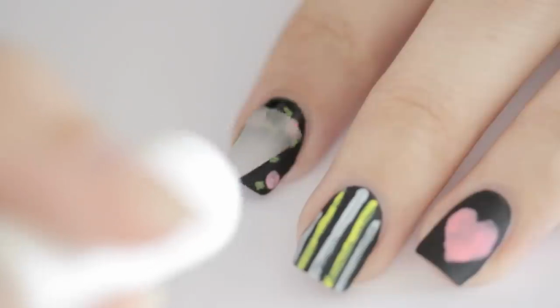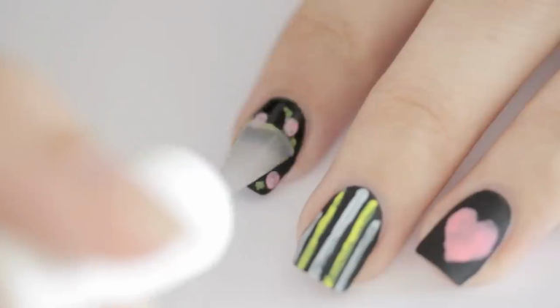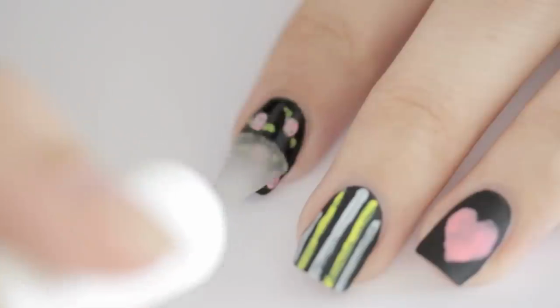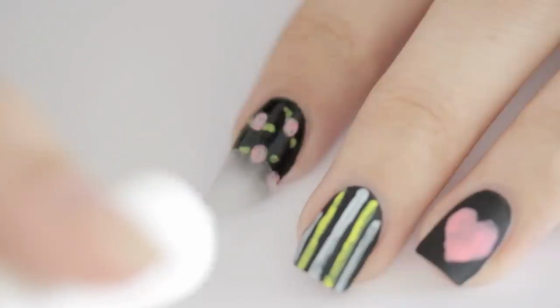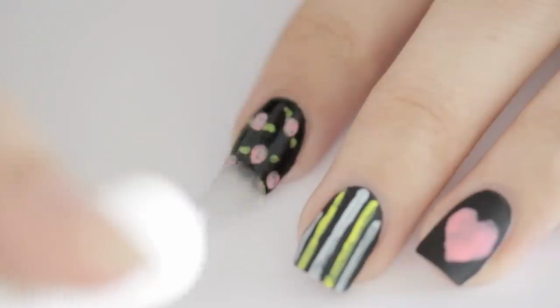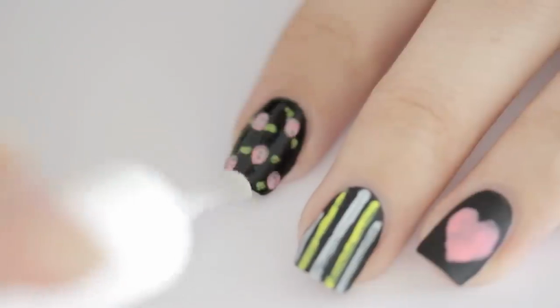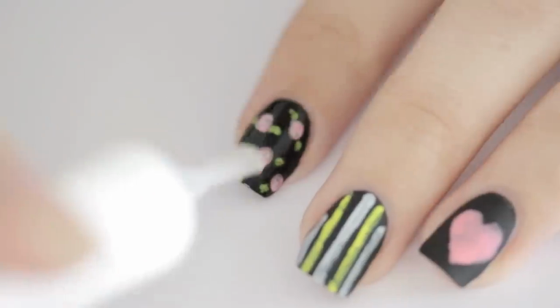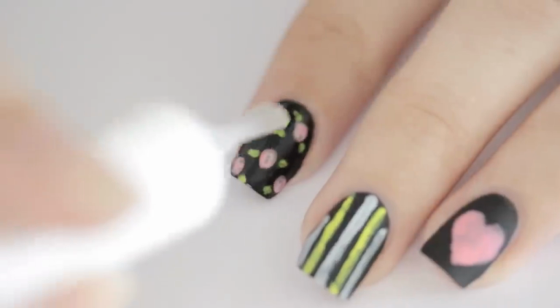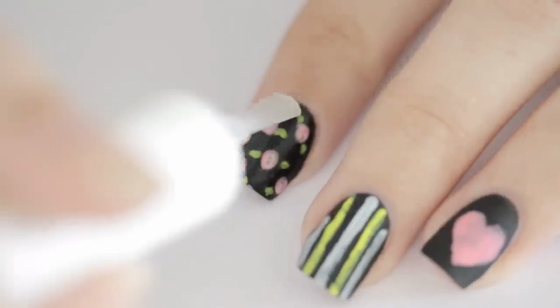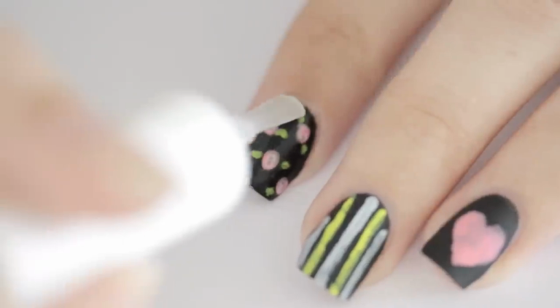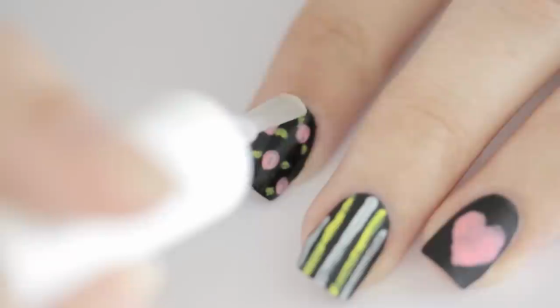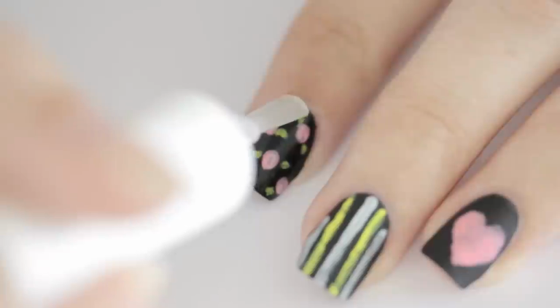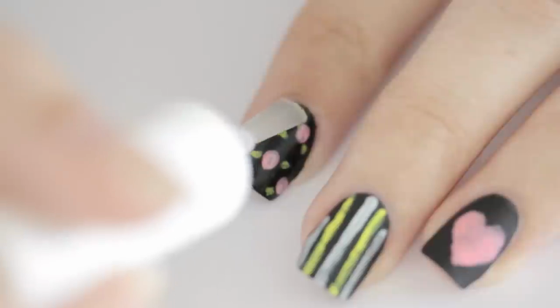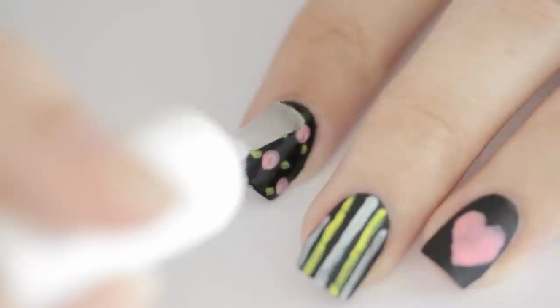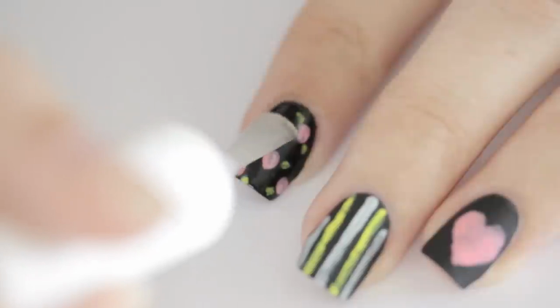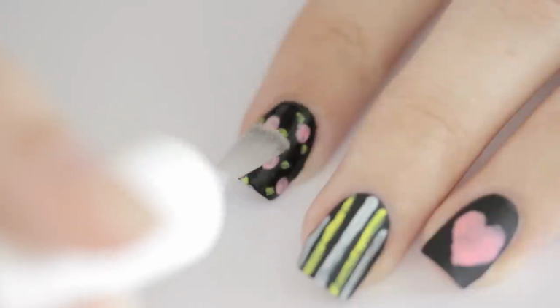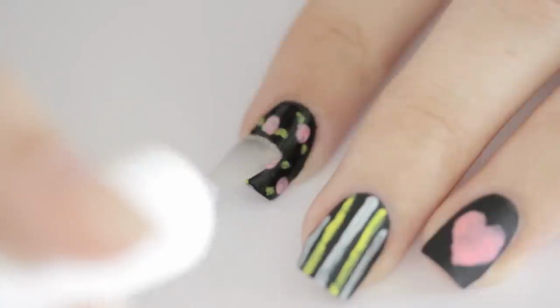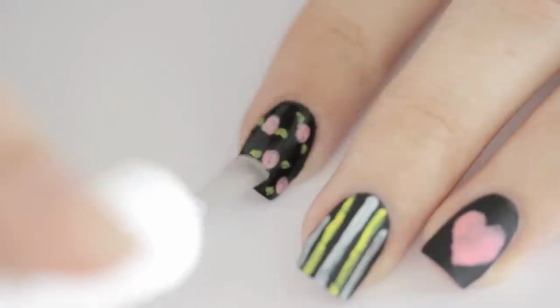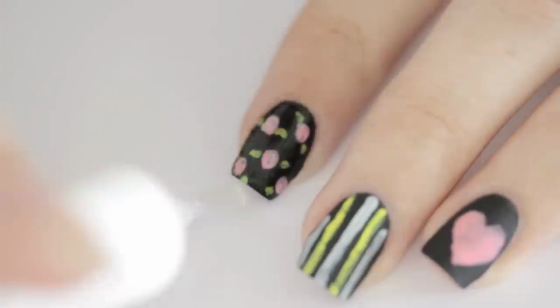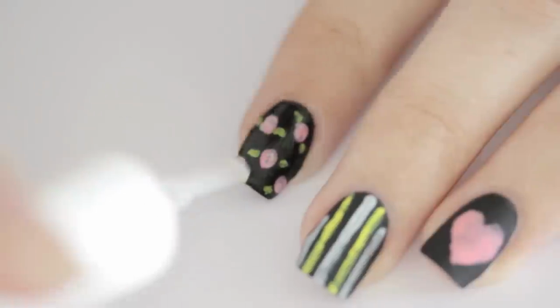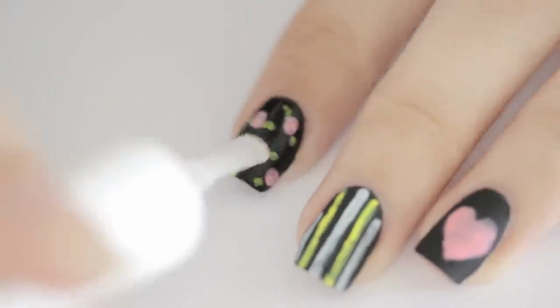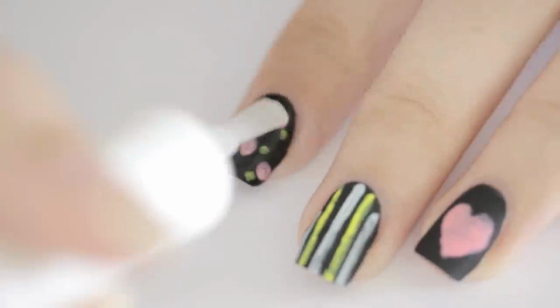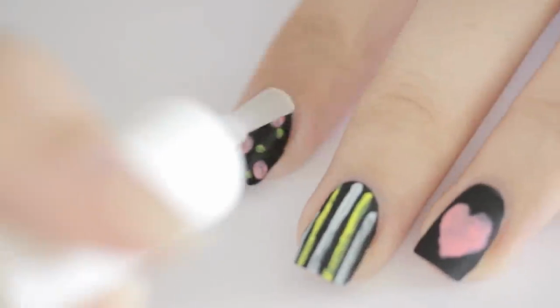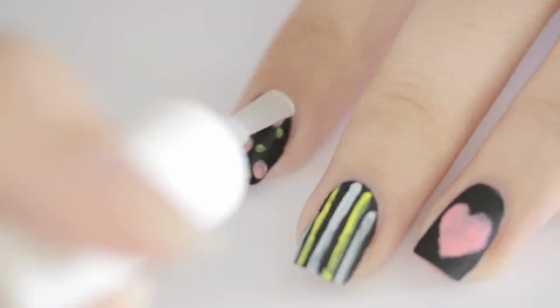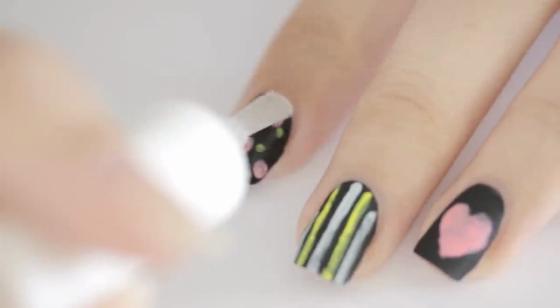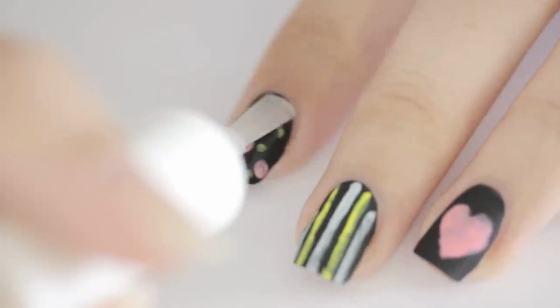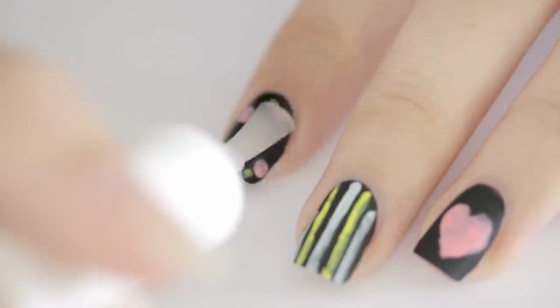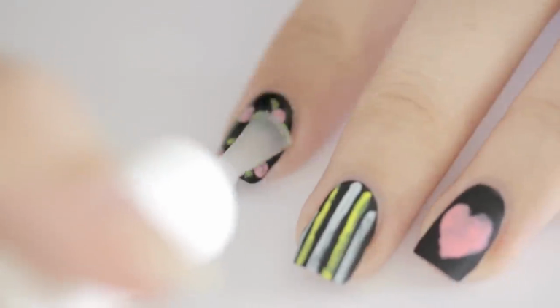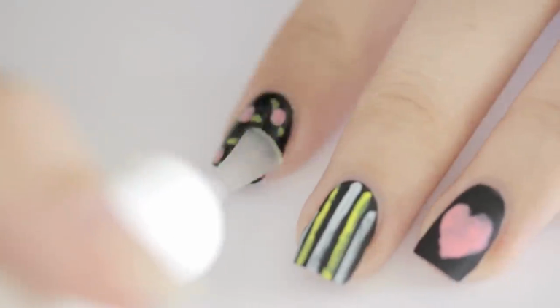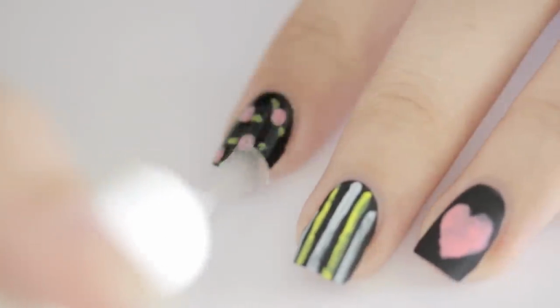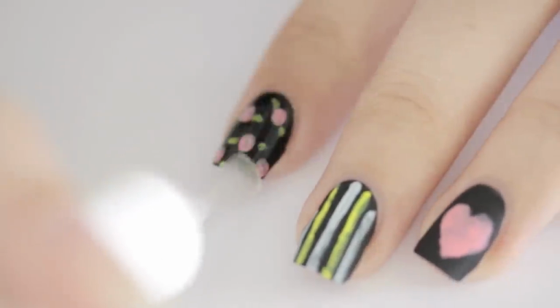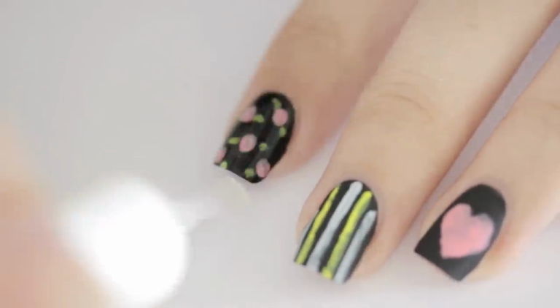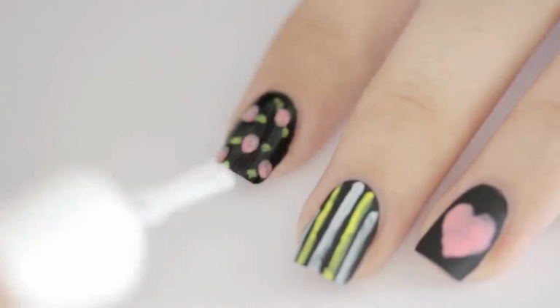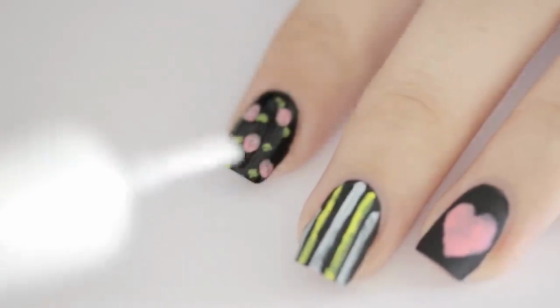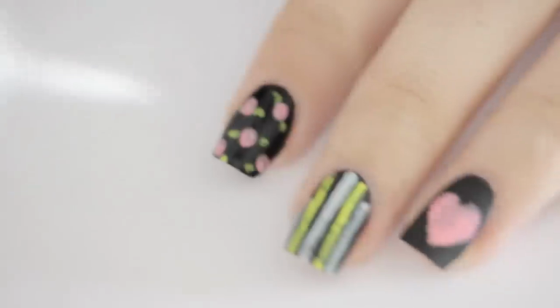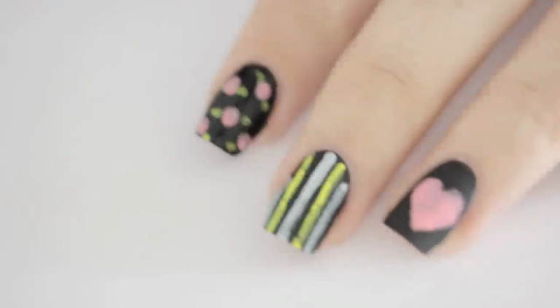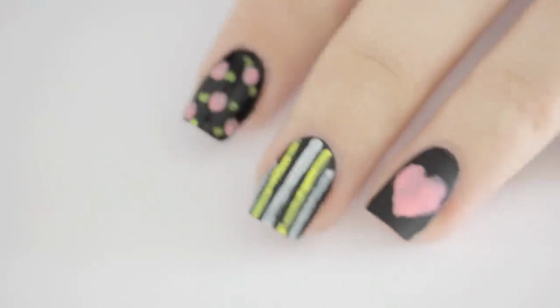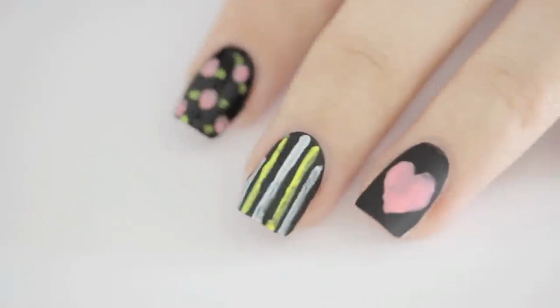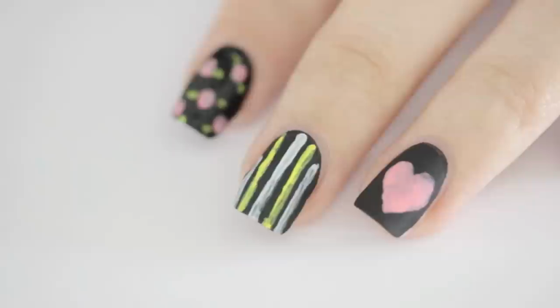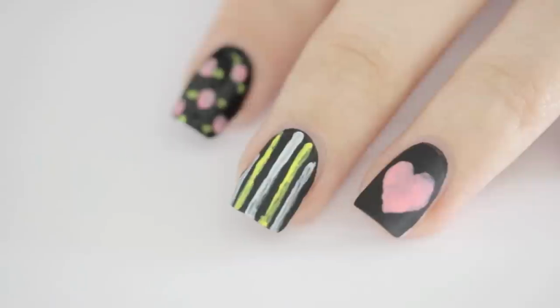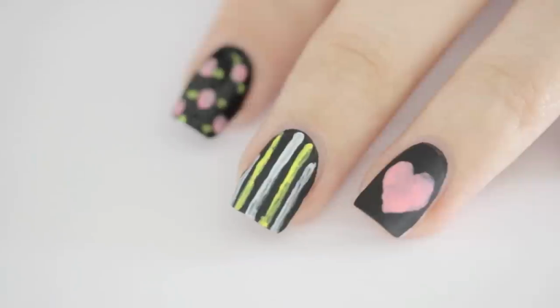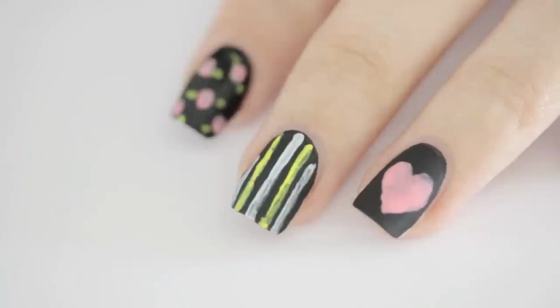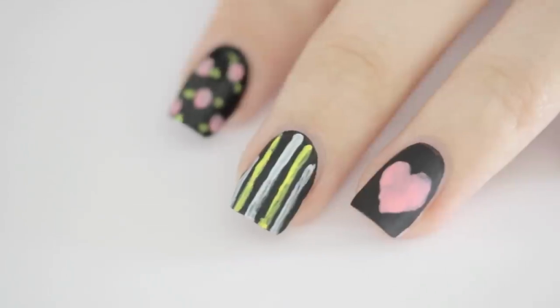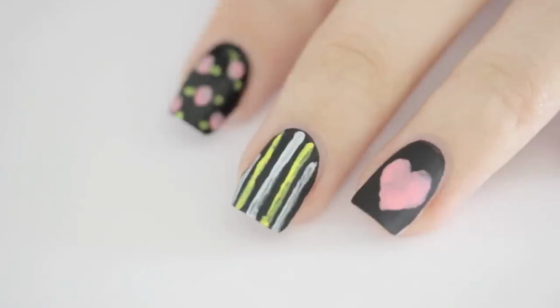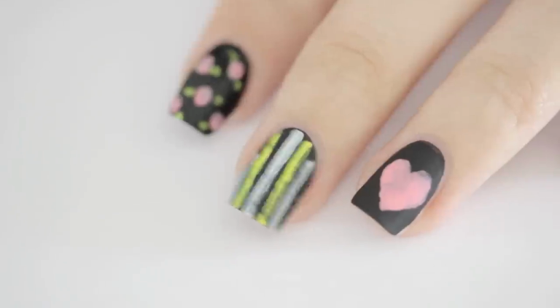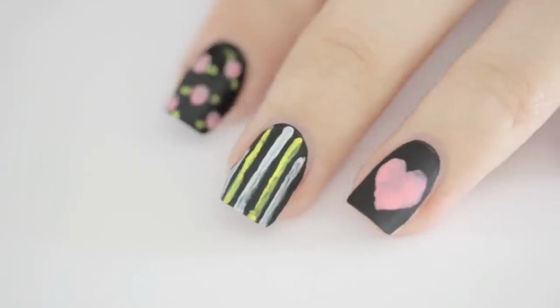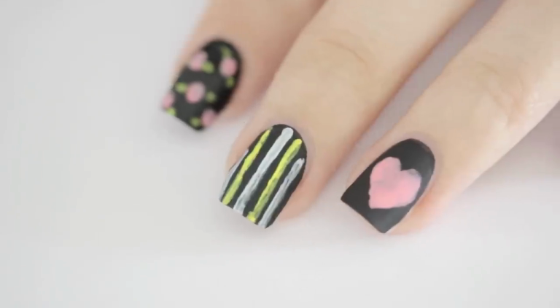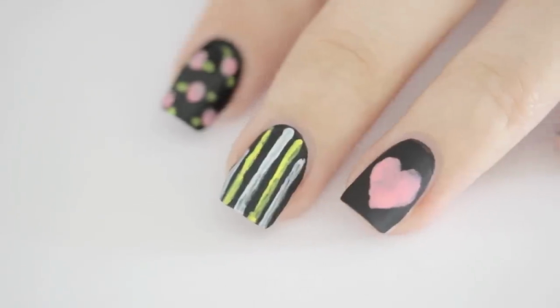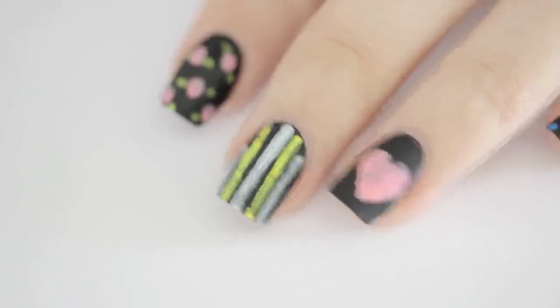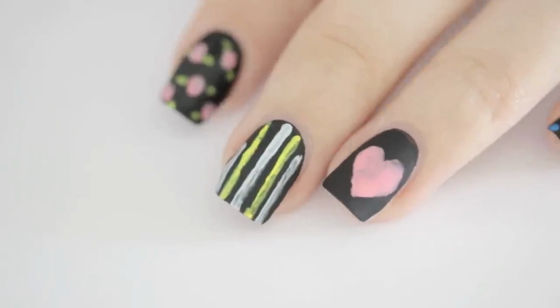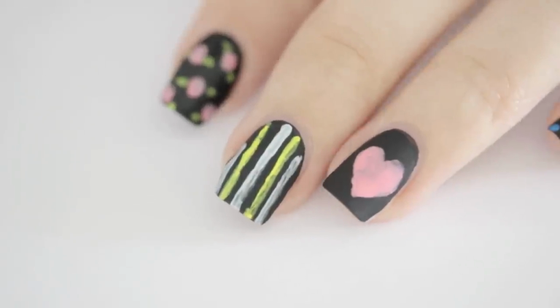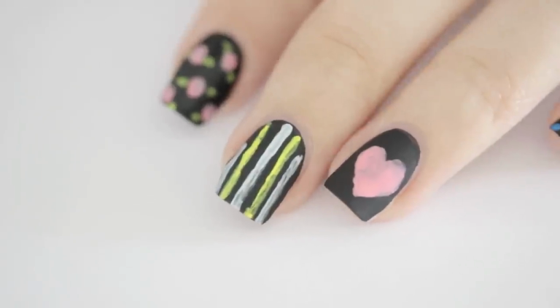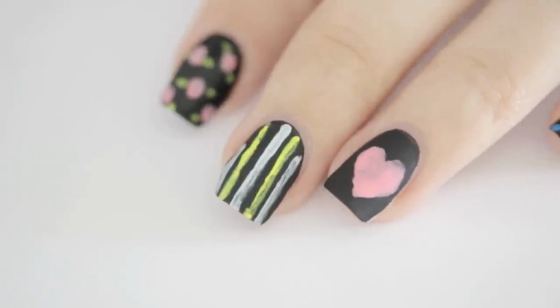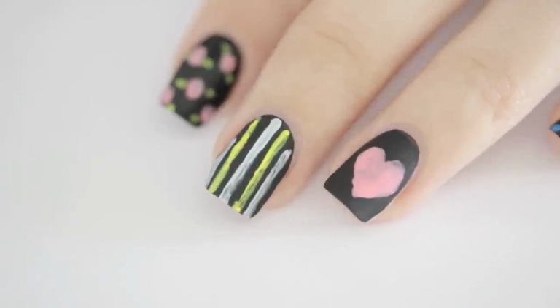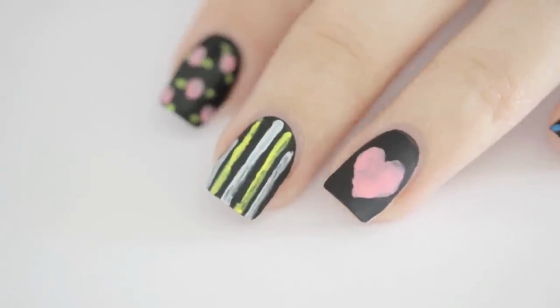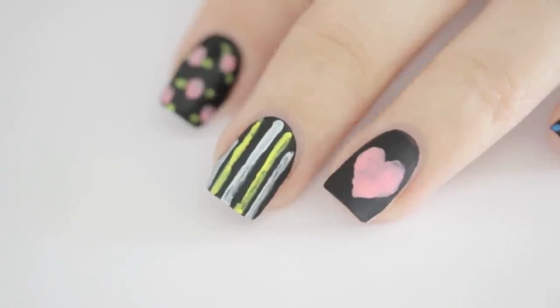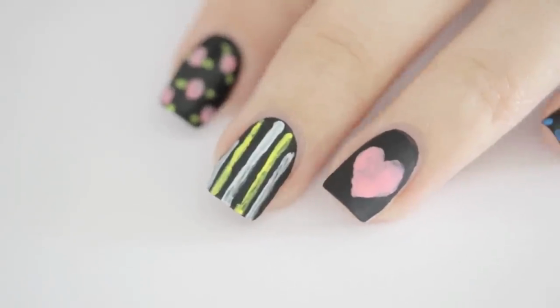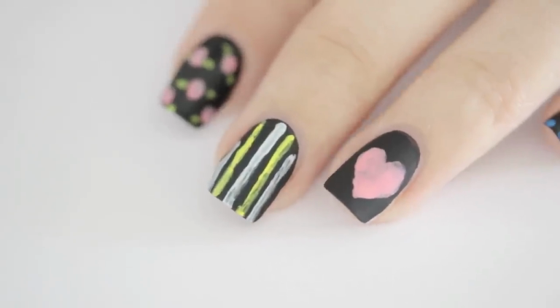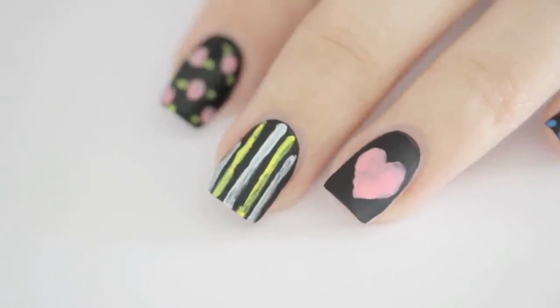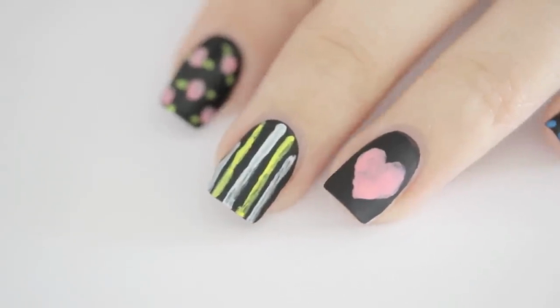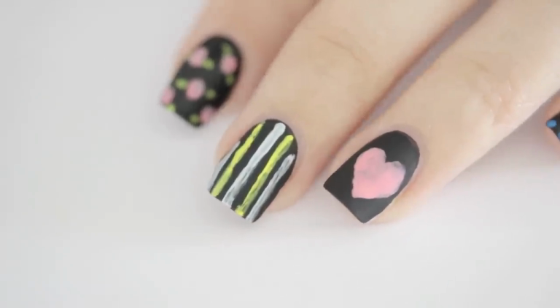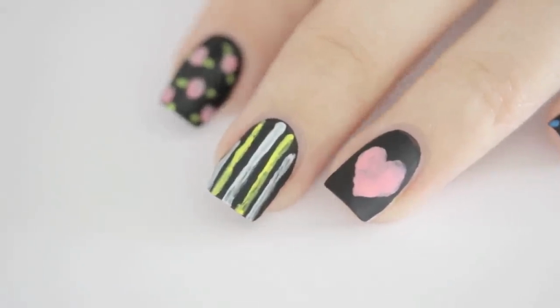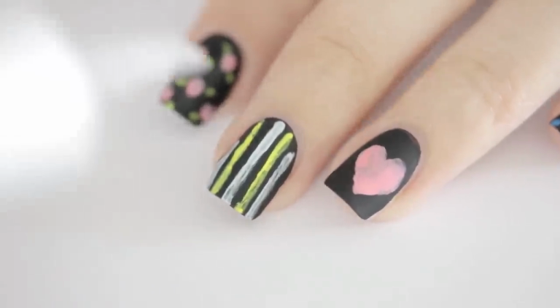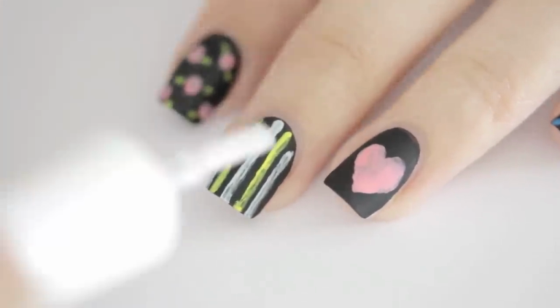Once your doodles have dried, you can finish off the manicure by adding a matte top coat to seal in your design and give an authentic chalkboard look.